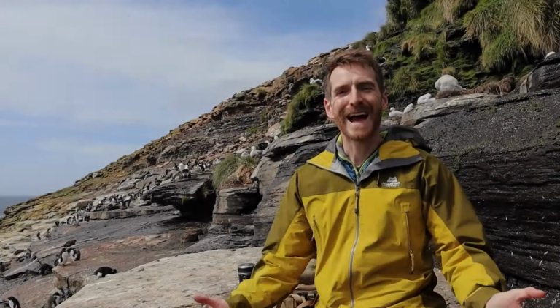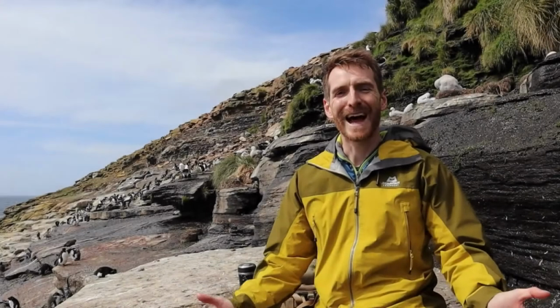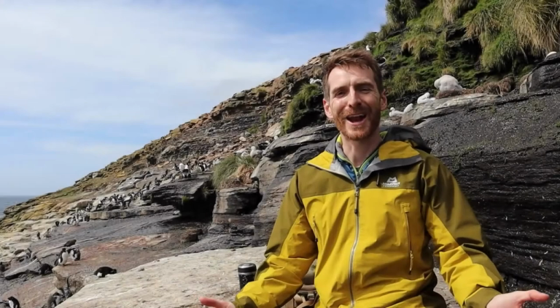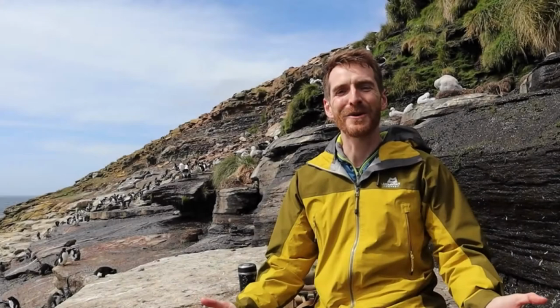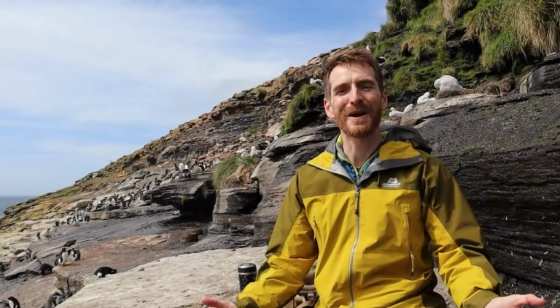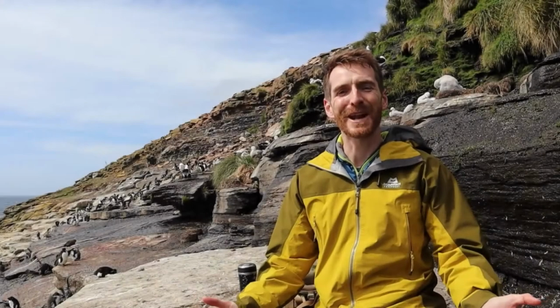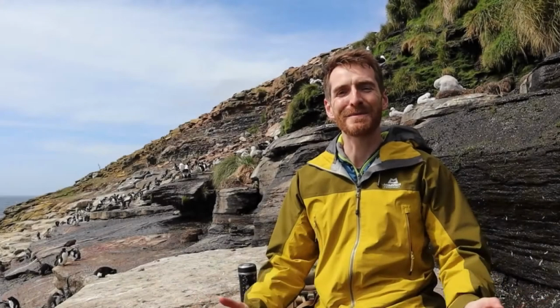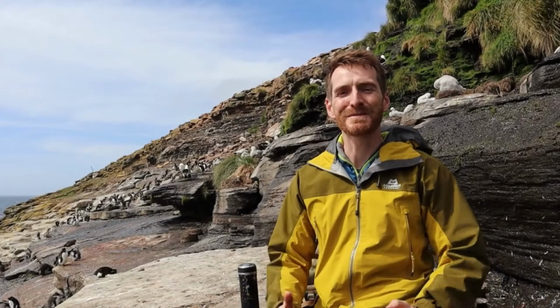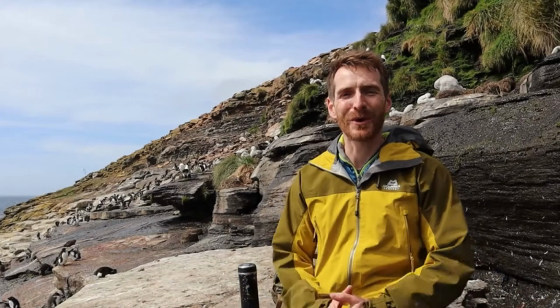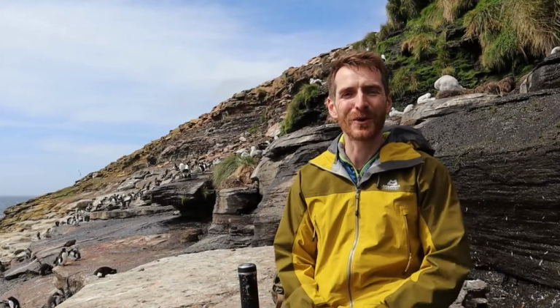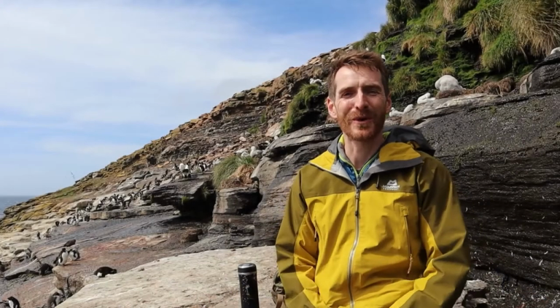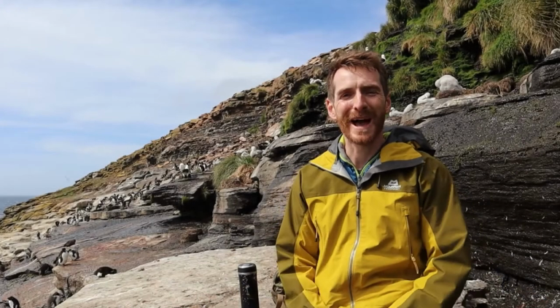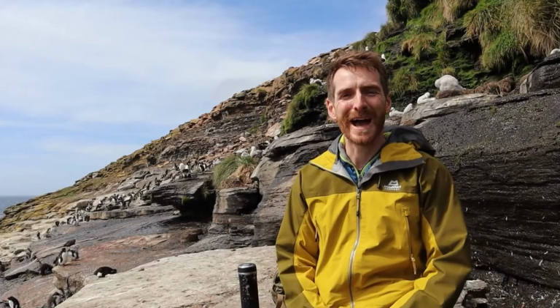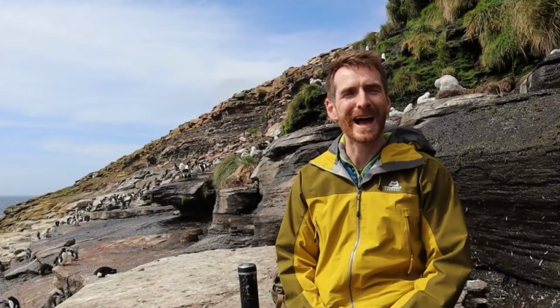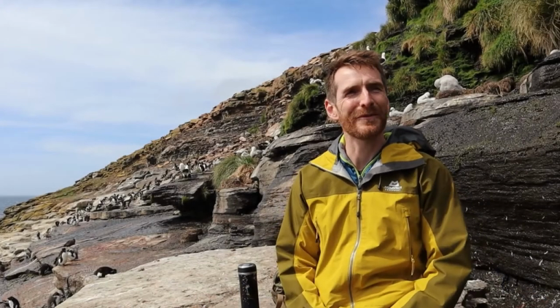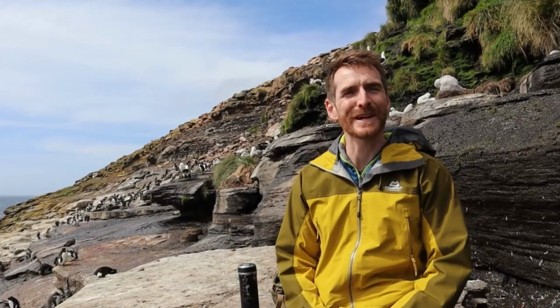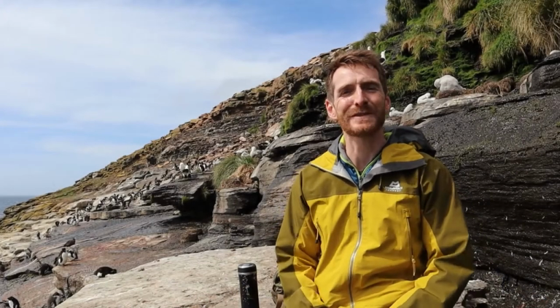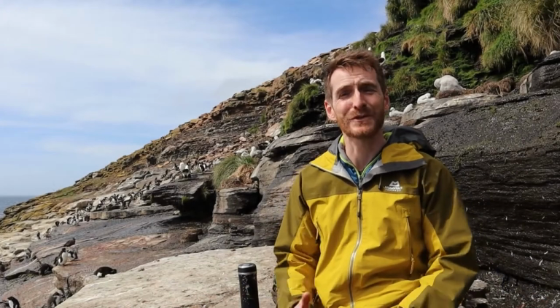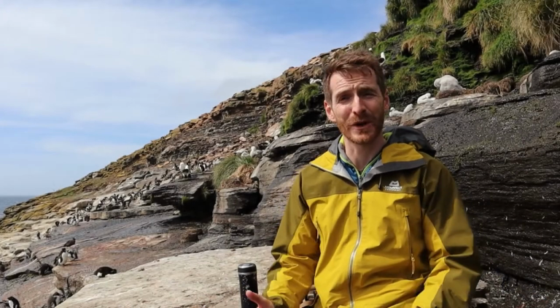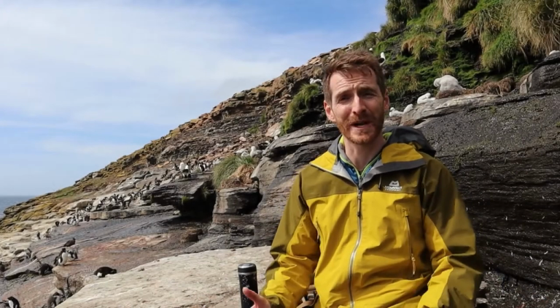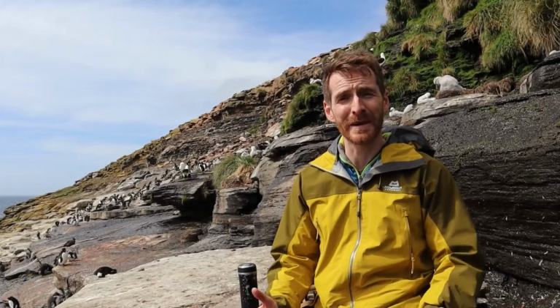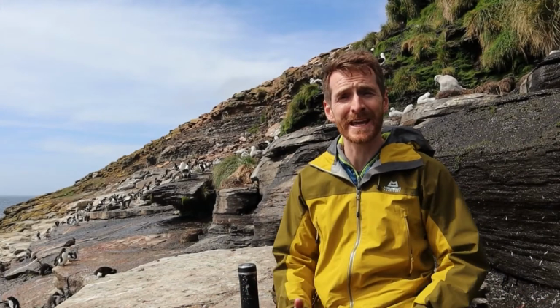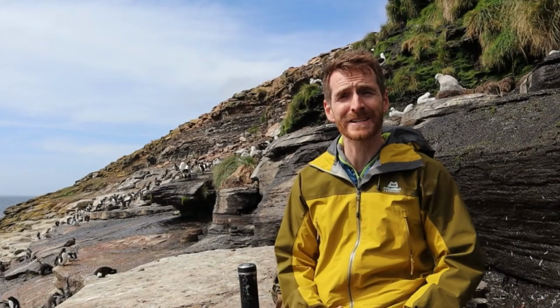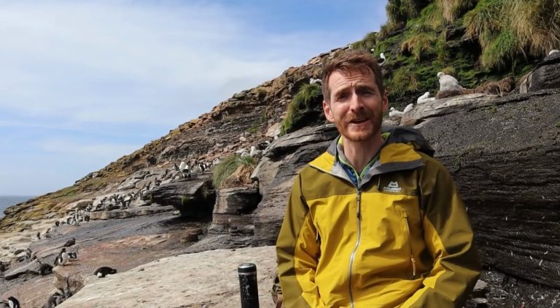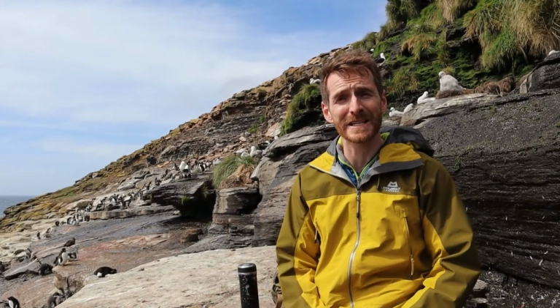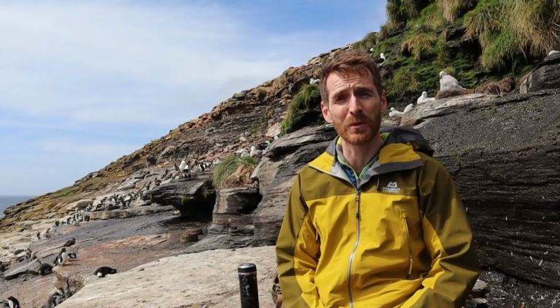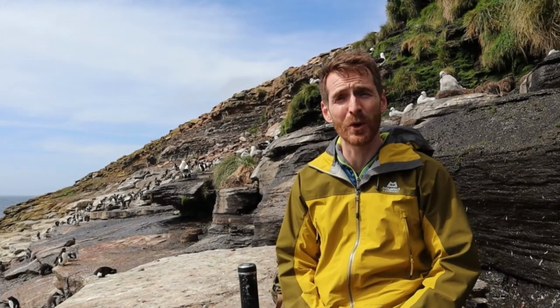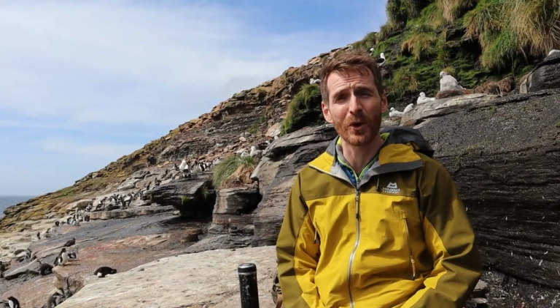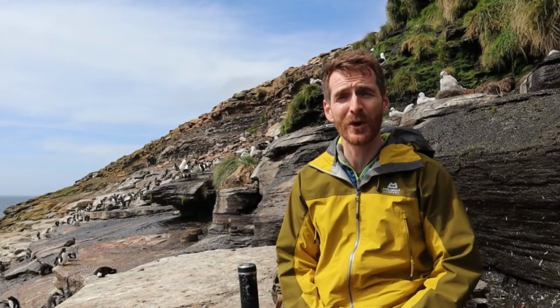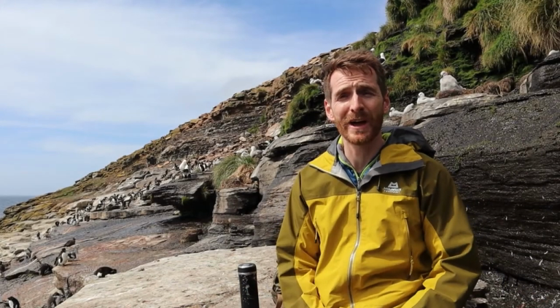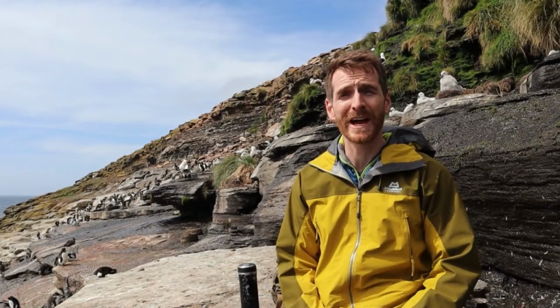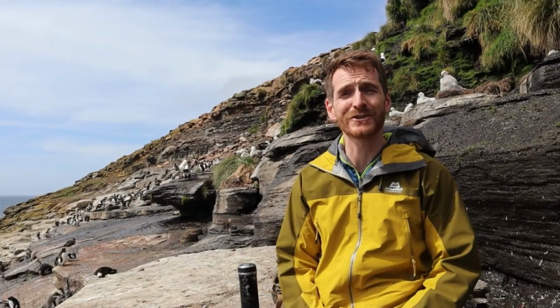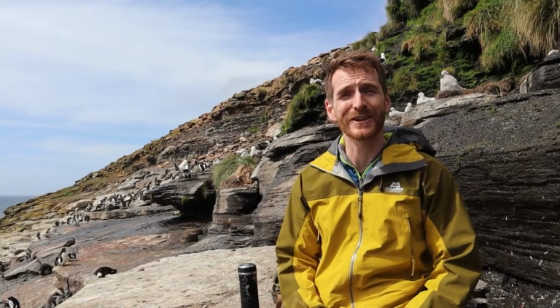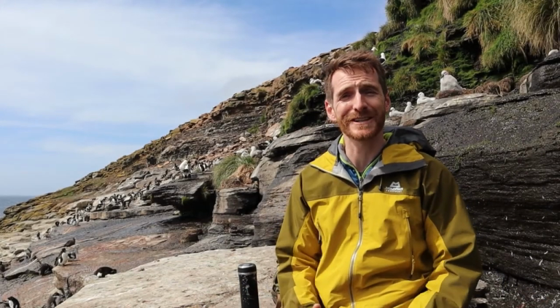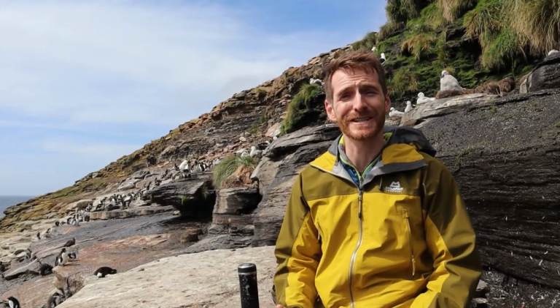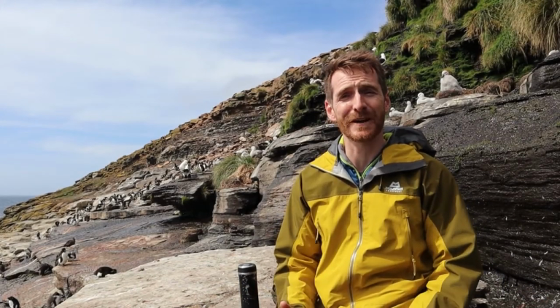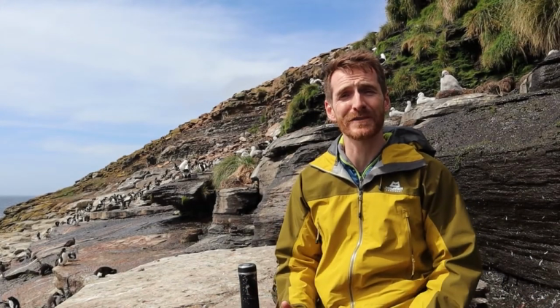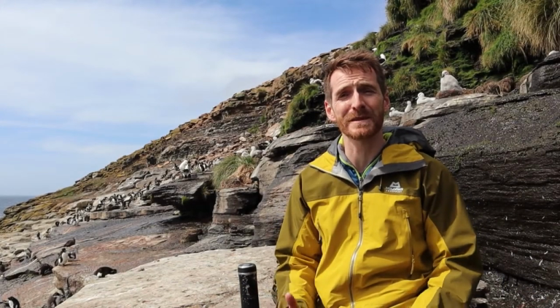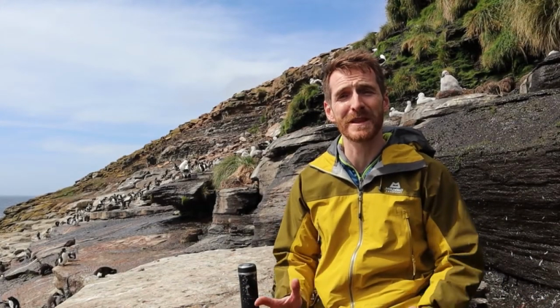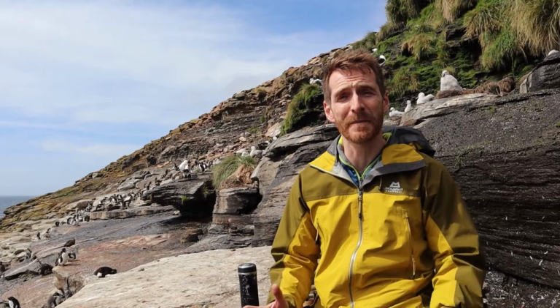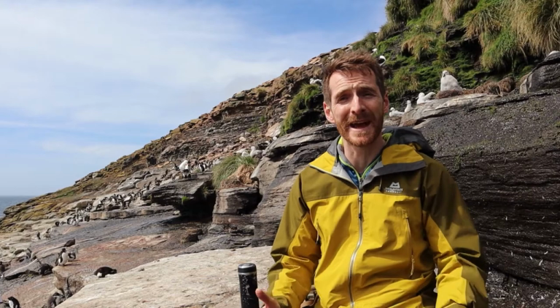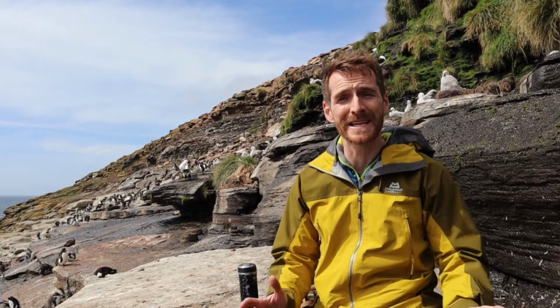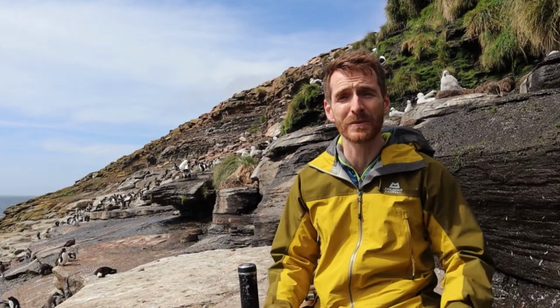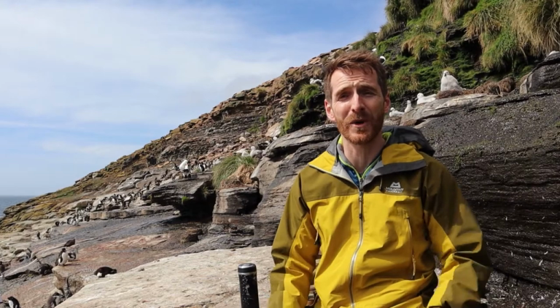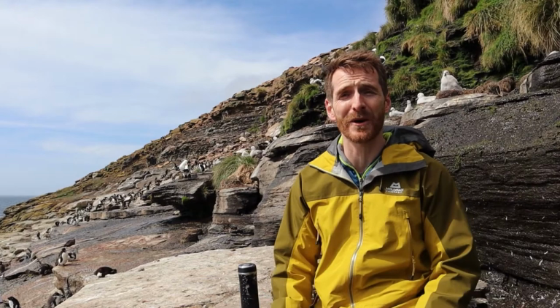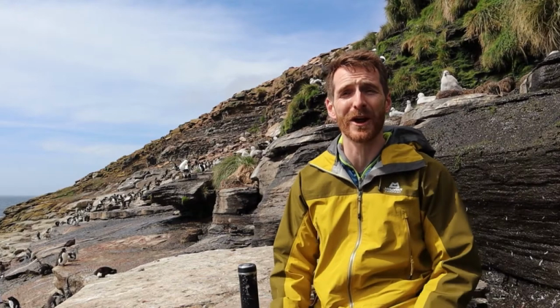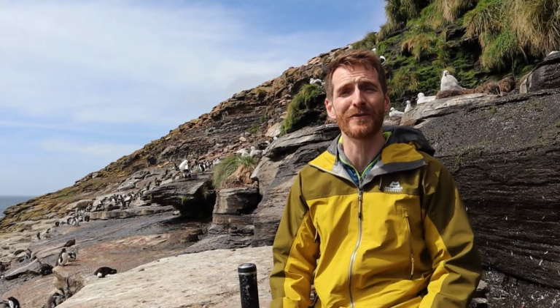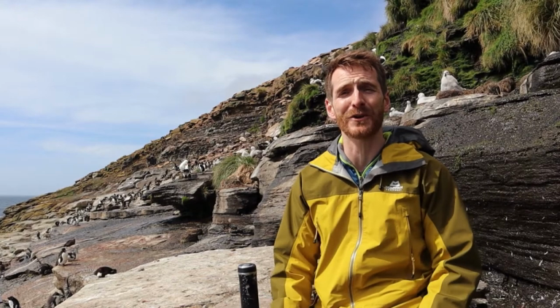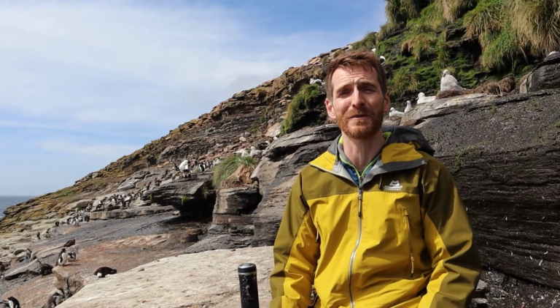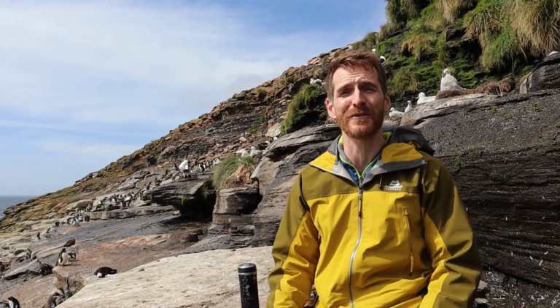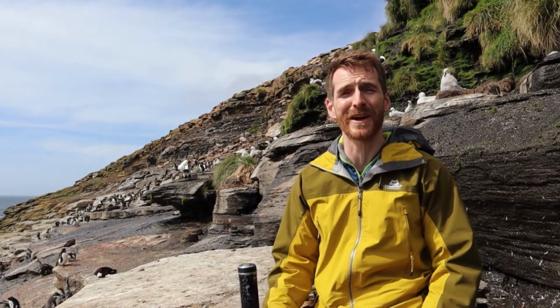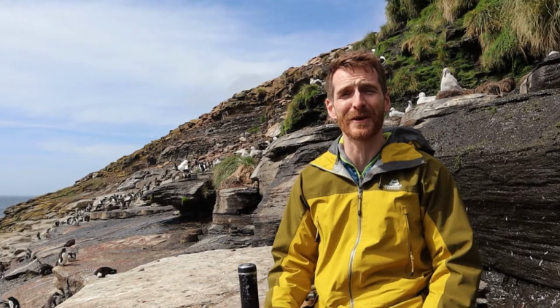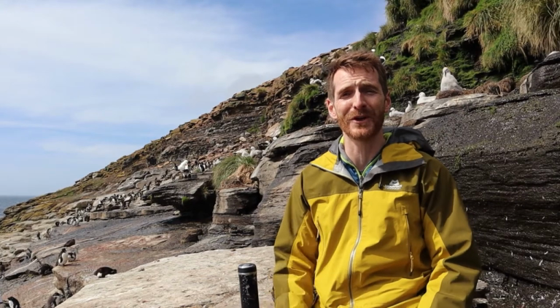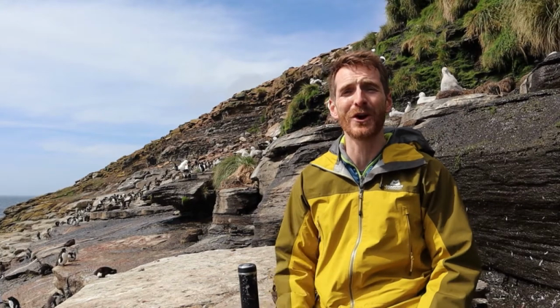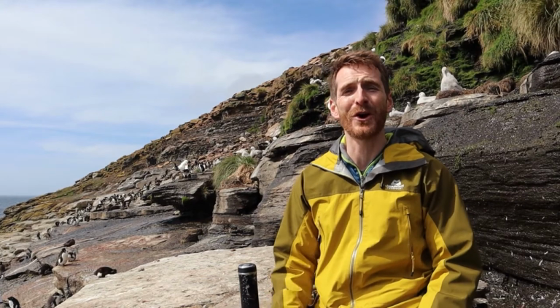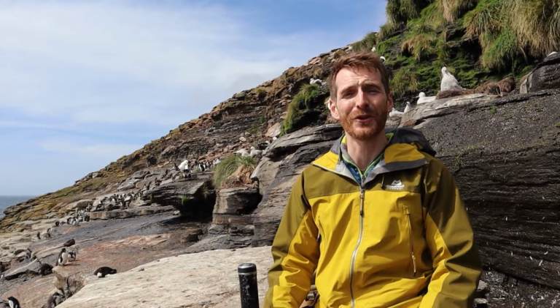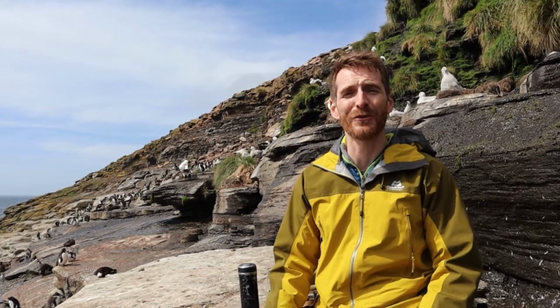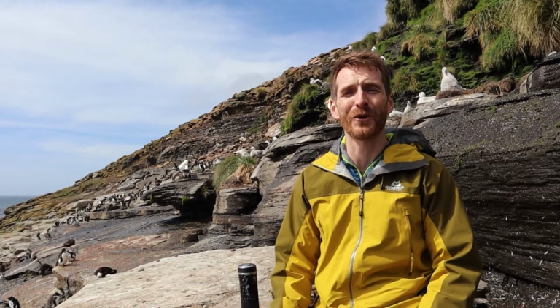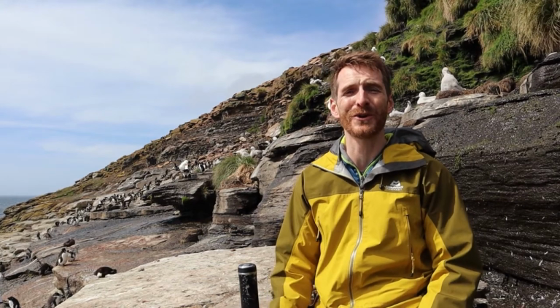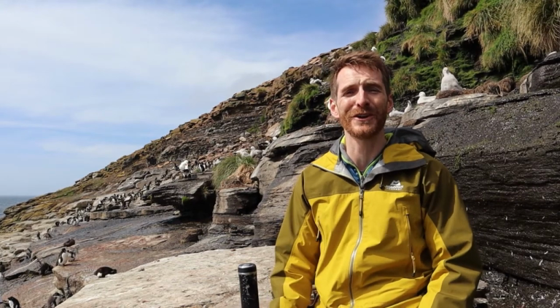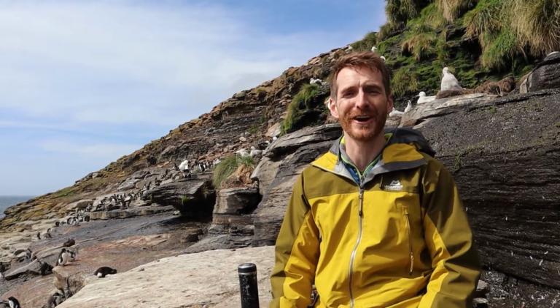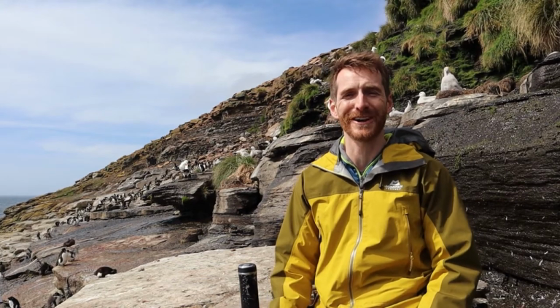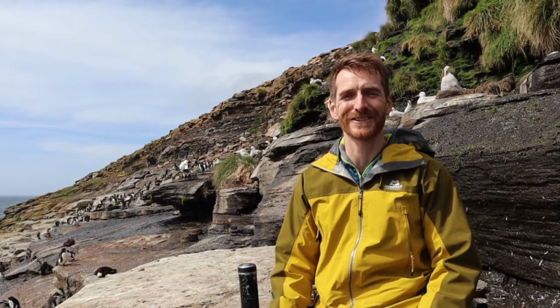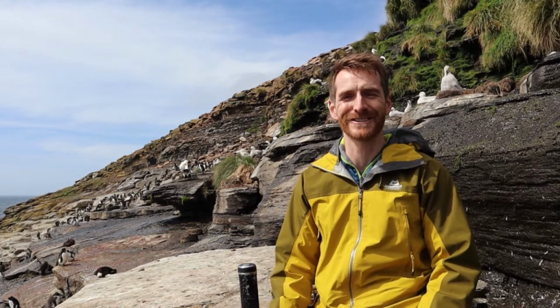Hello, my name is Paul and thanks for joining me as I explore and try to discover some of the amazing wildlife that can be found on the Falkland Islands.